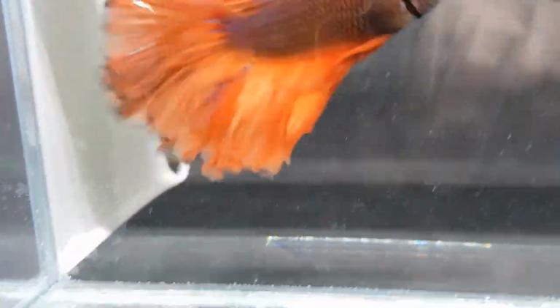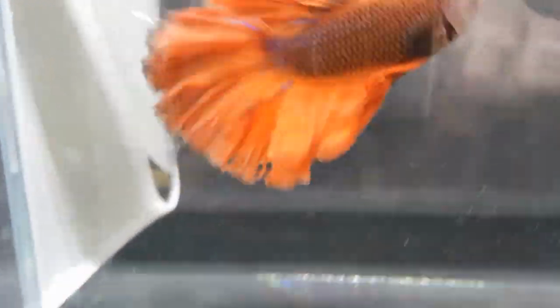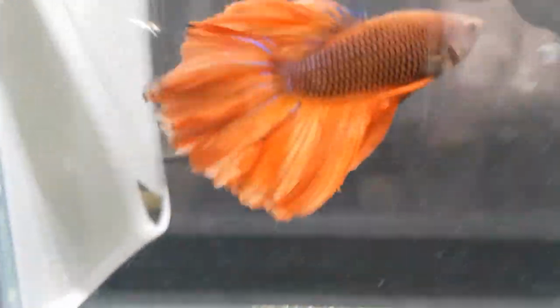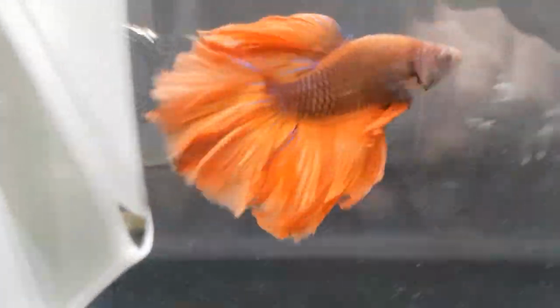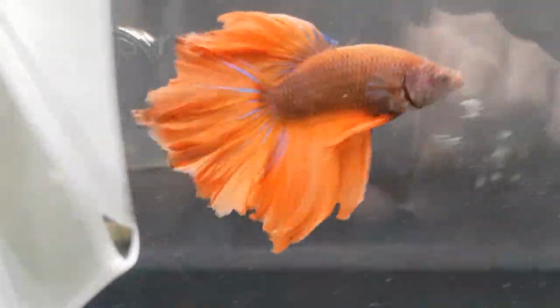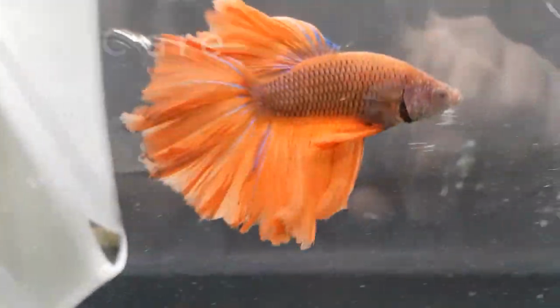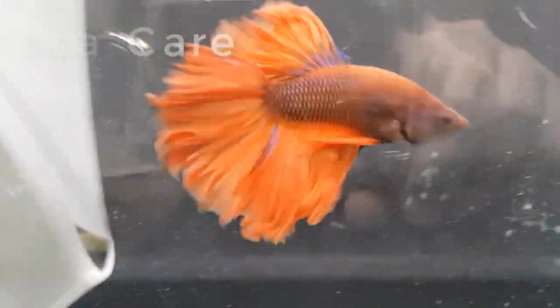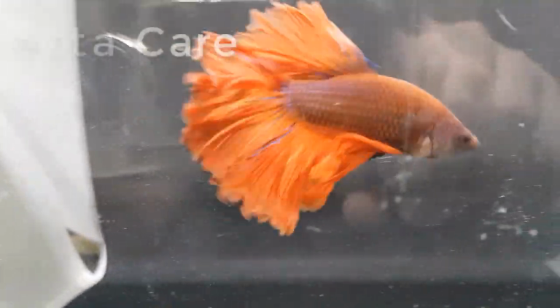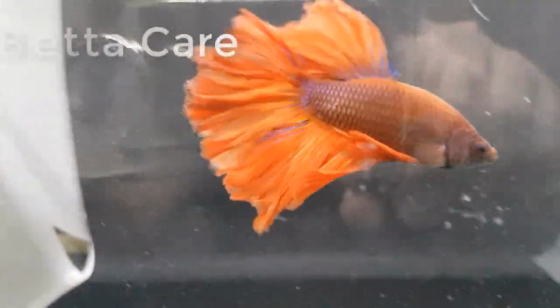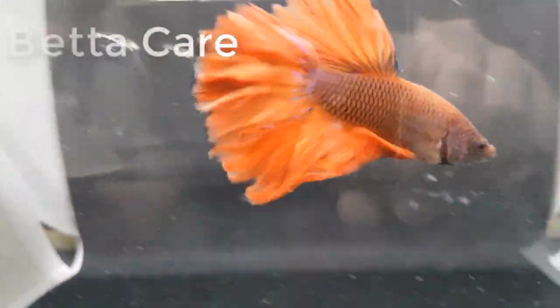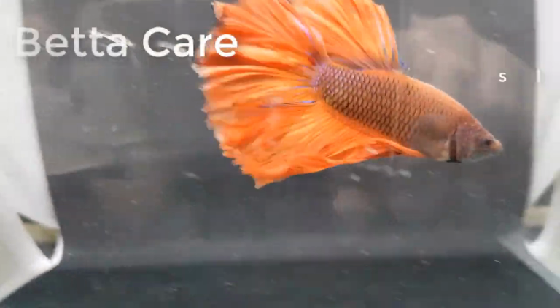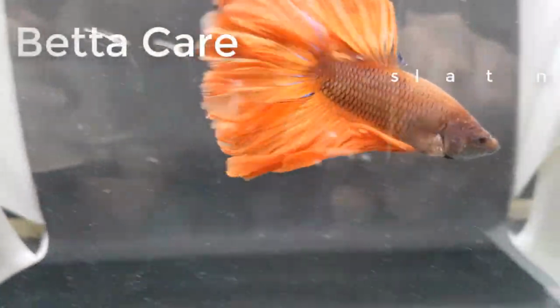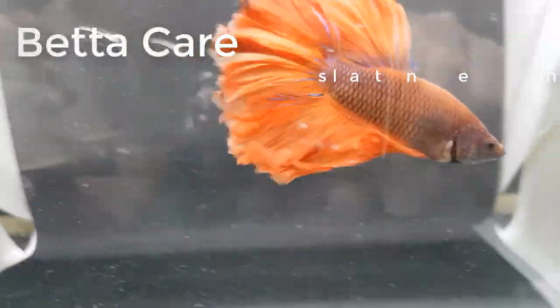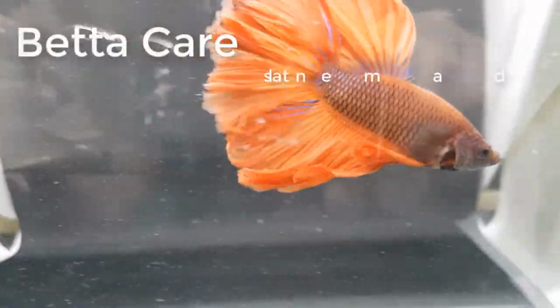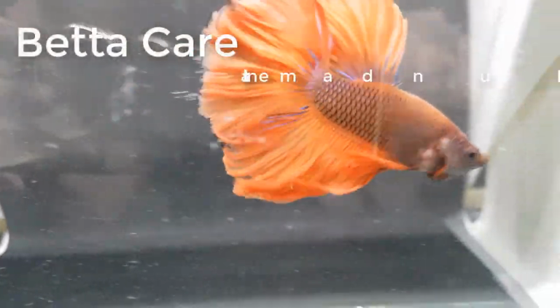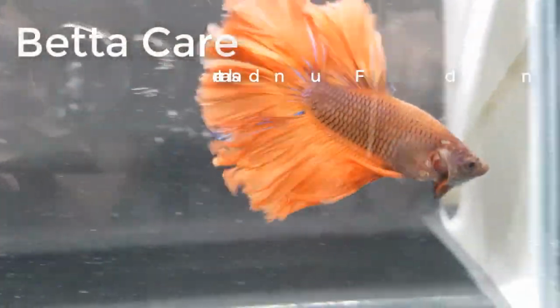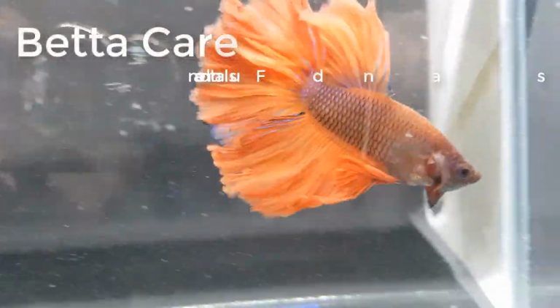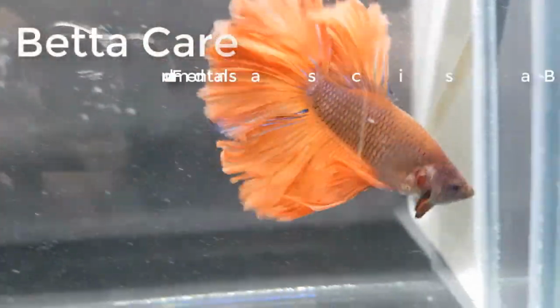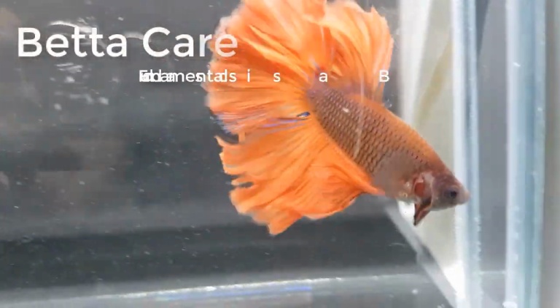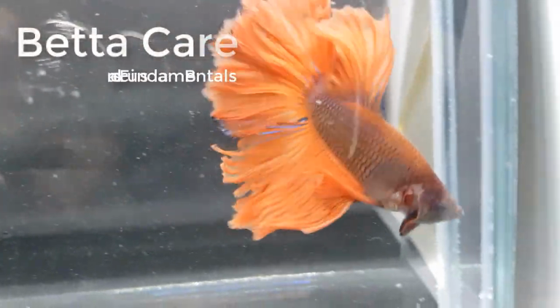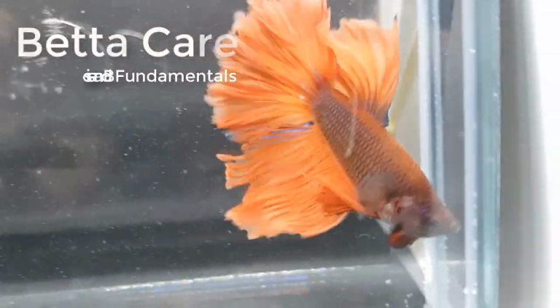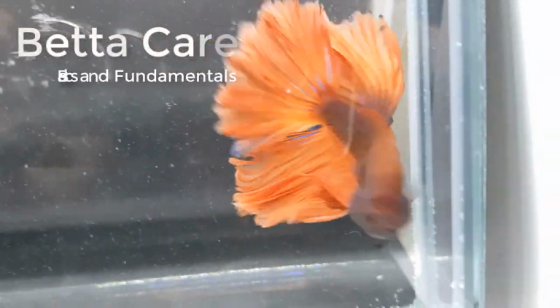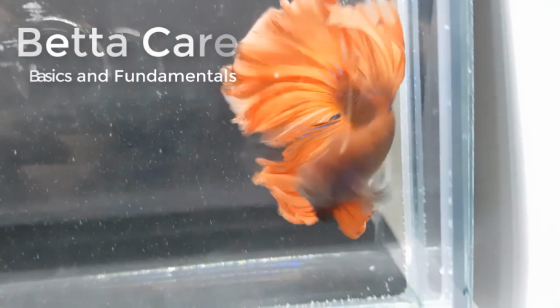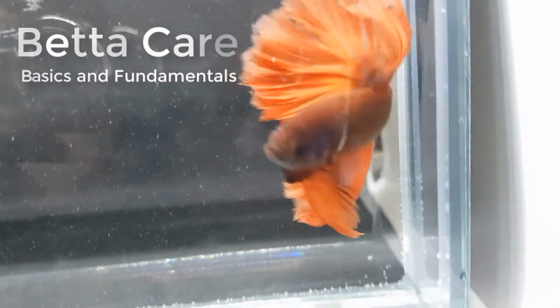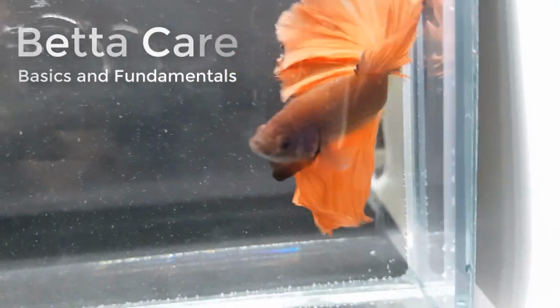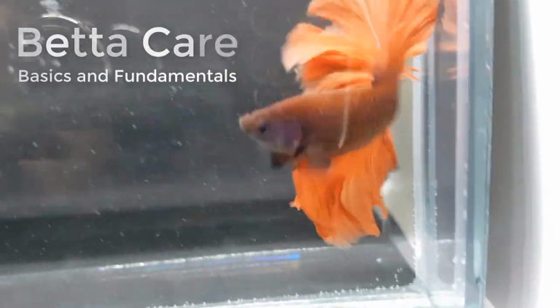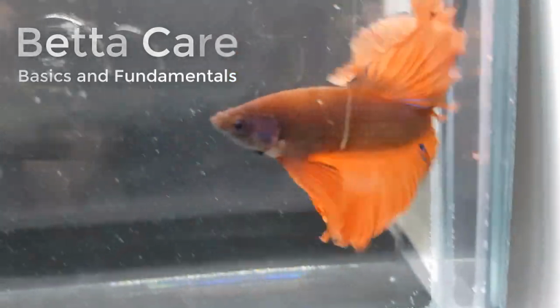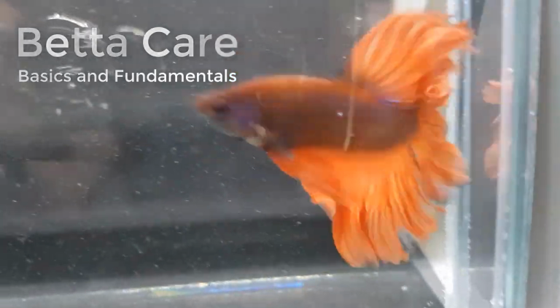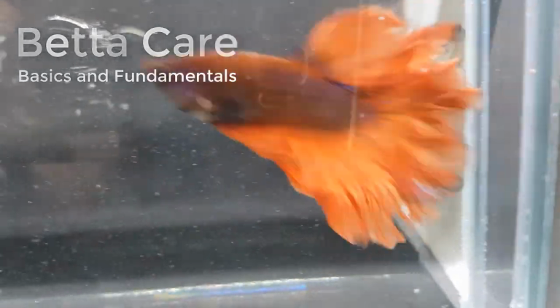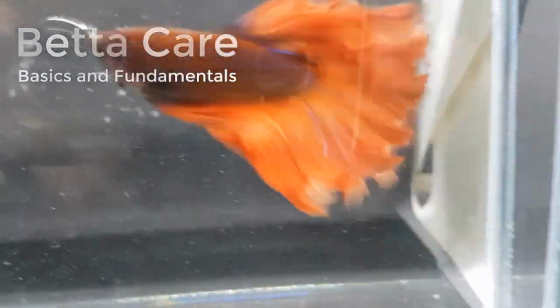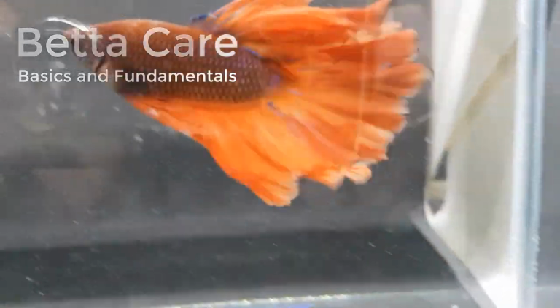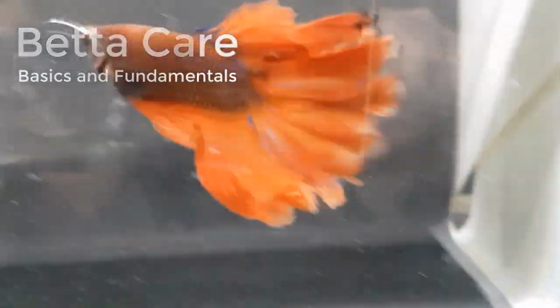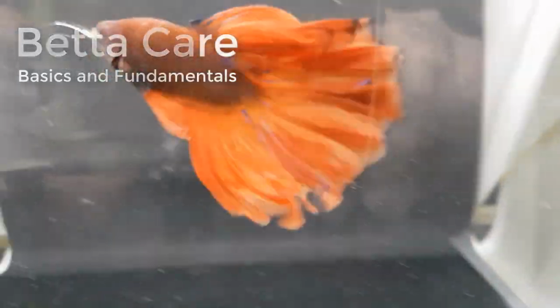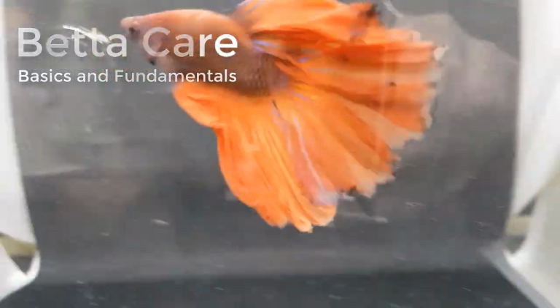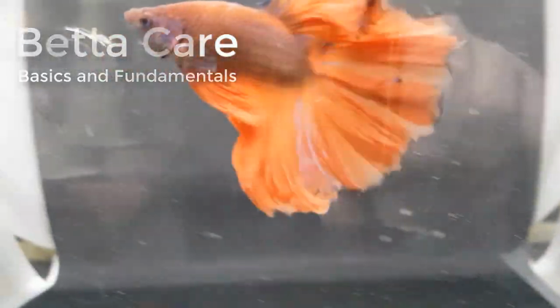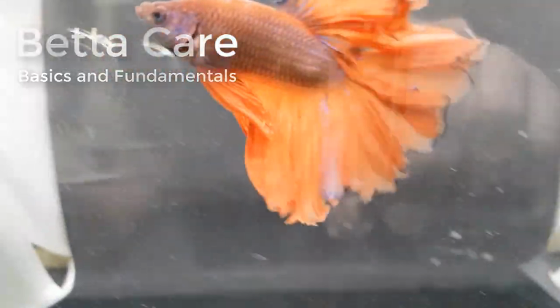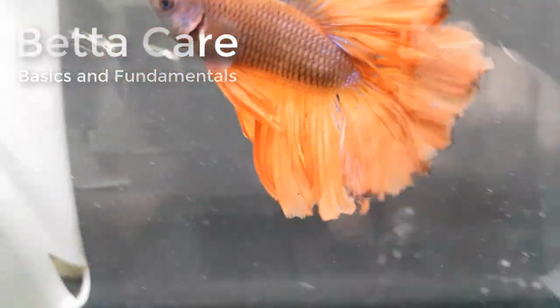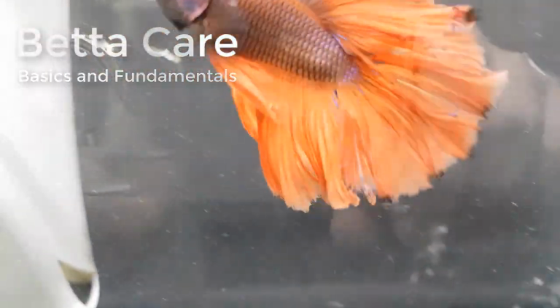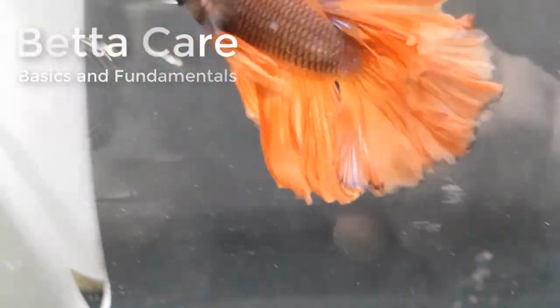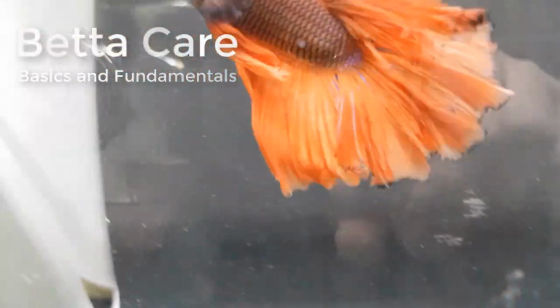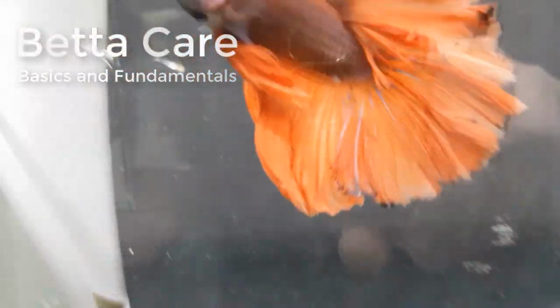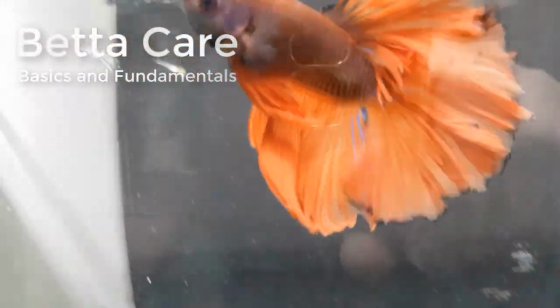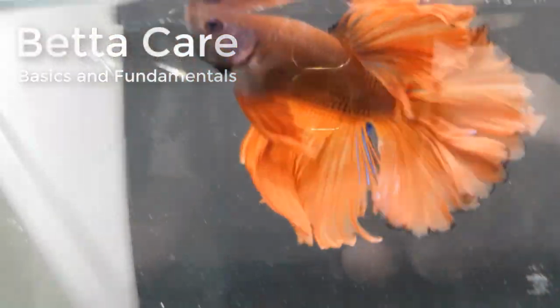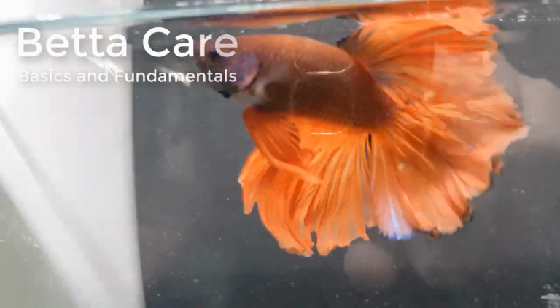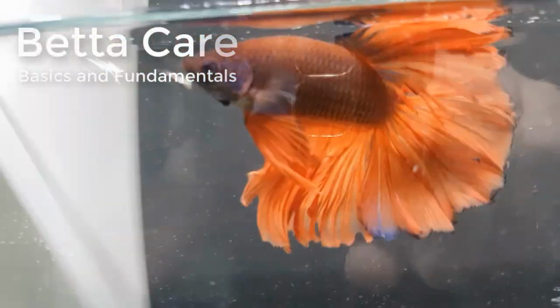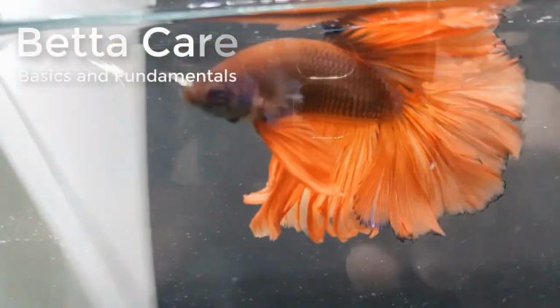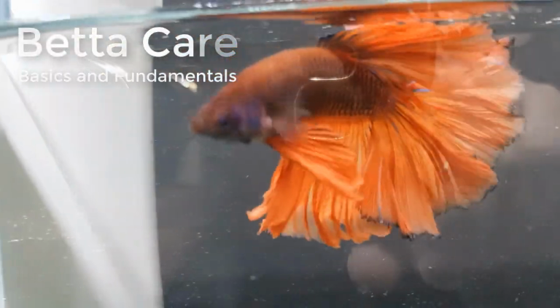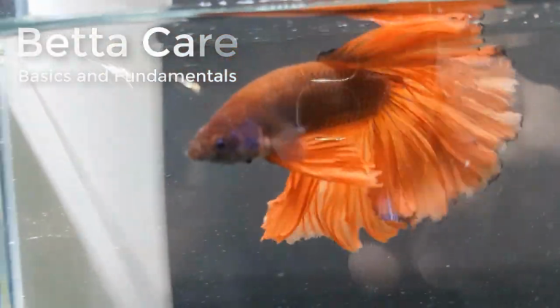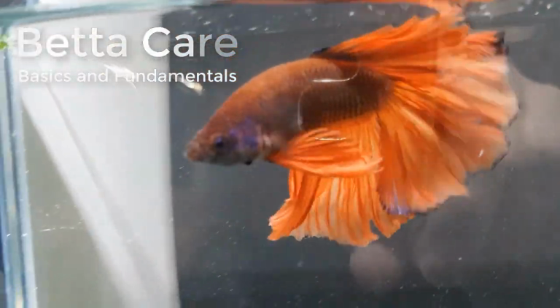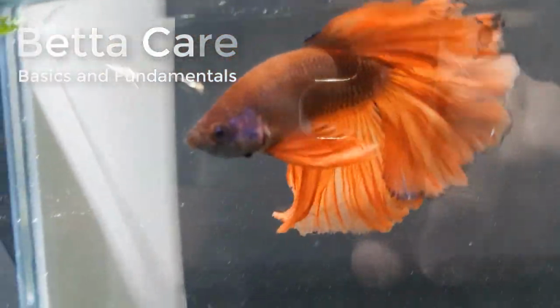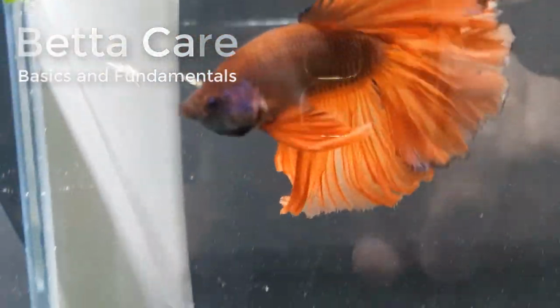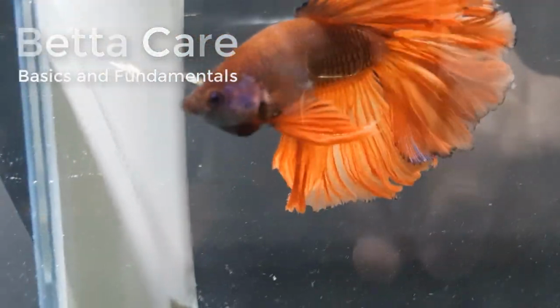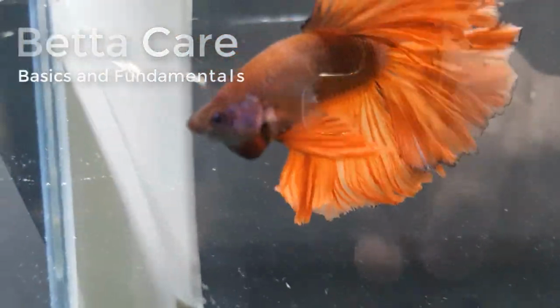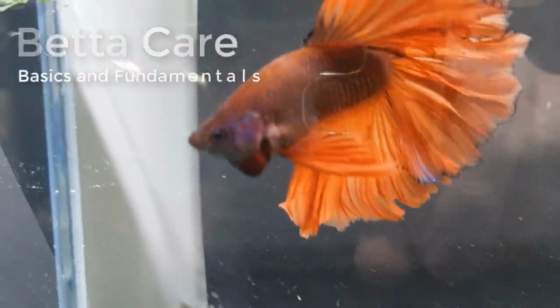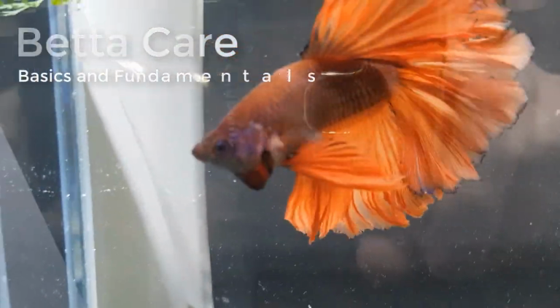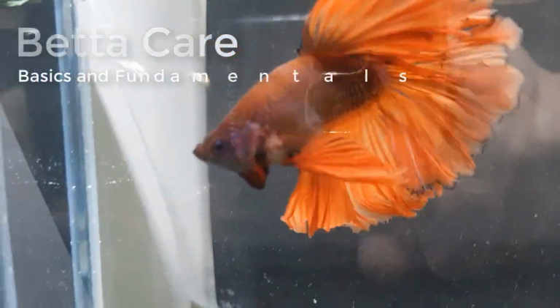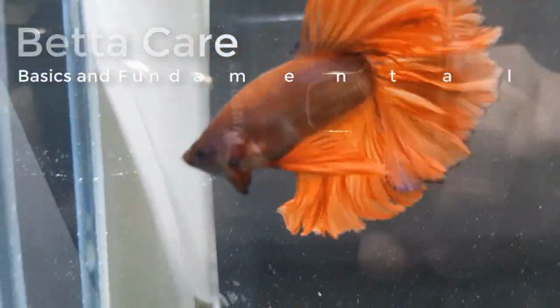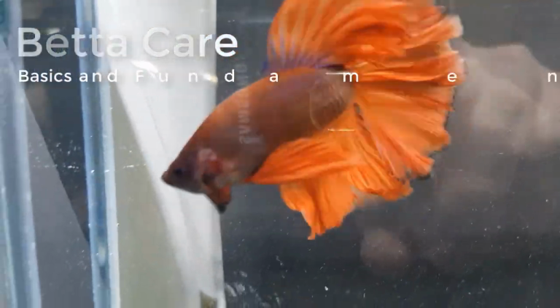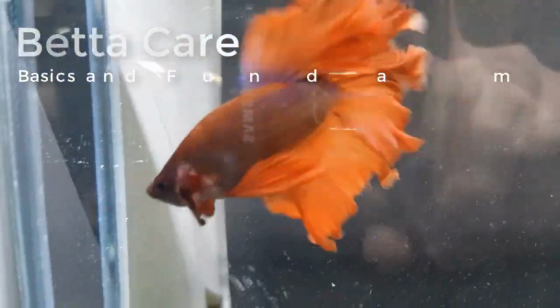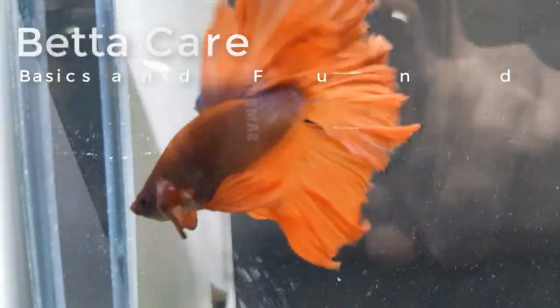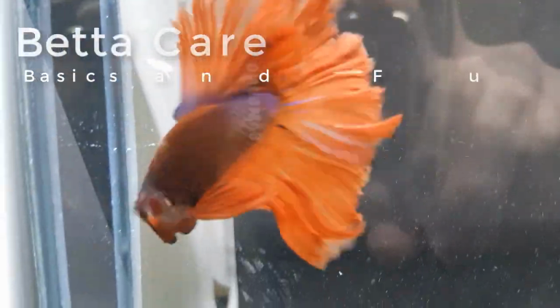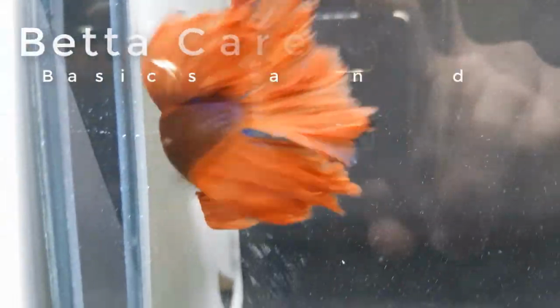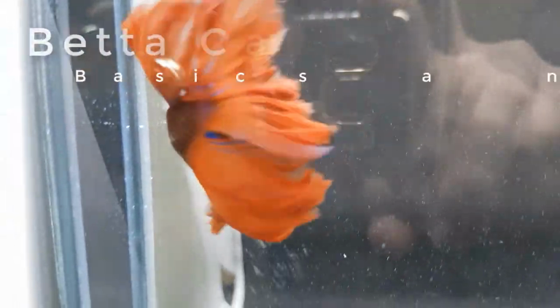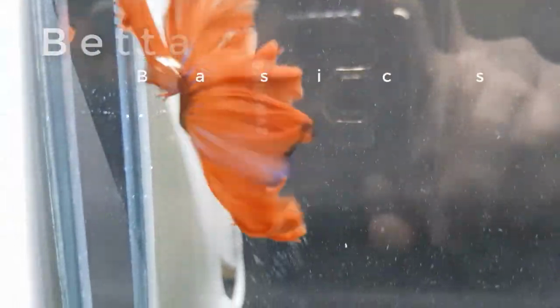Beta care. These are the basics and fundamentals of beta caring.